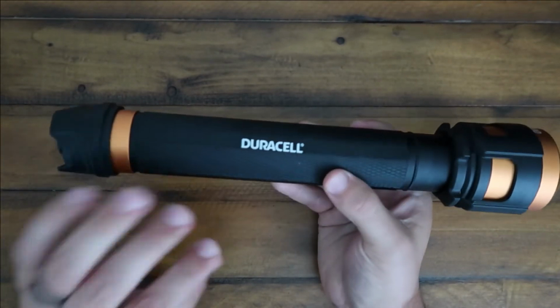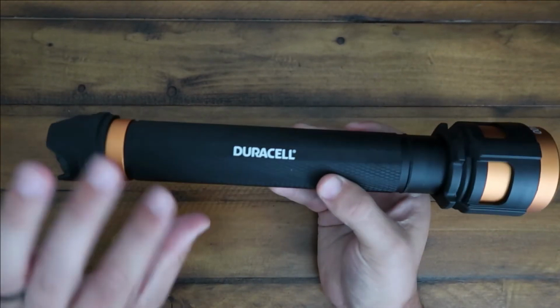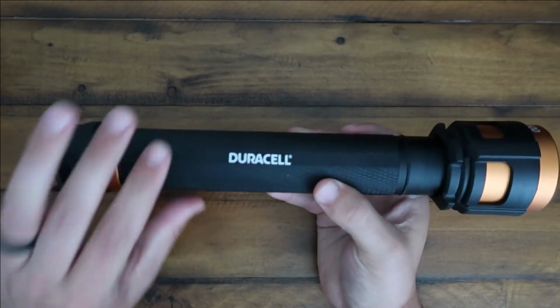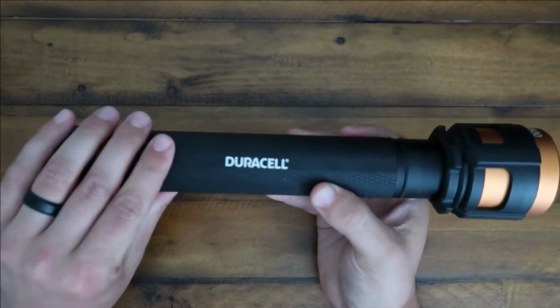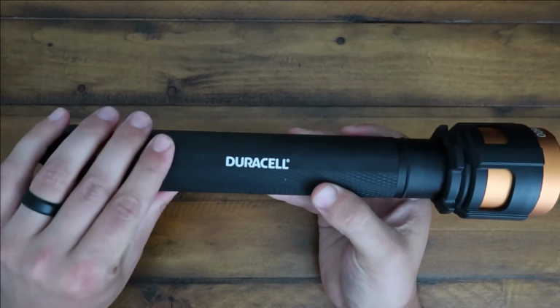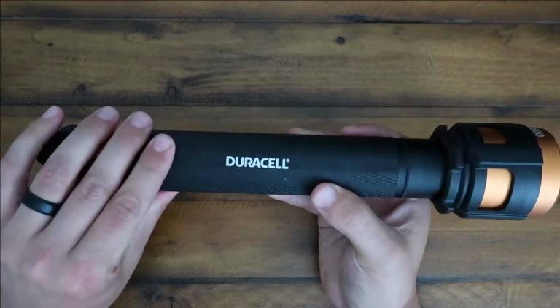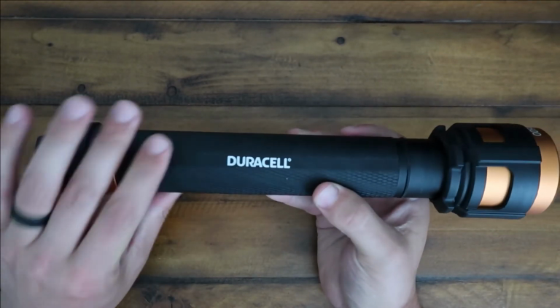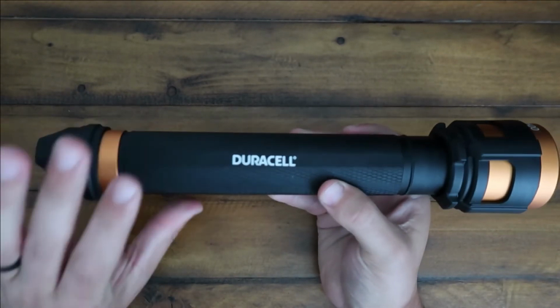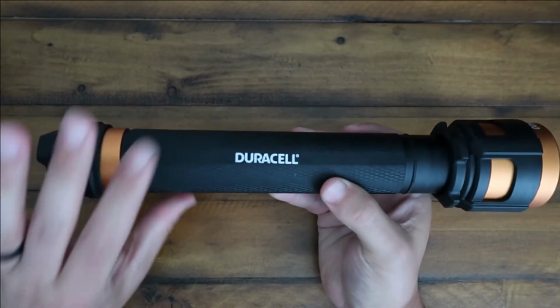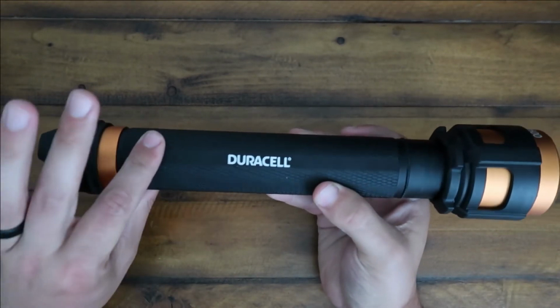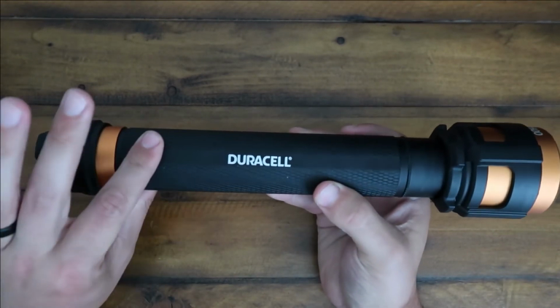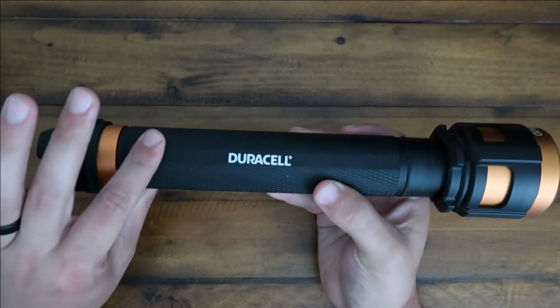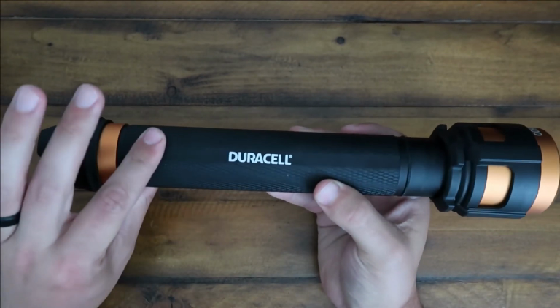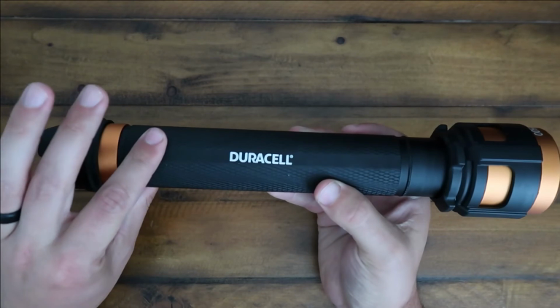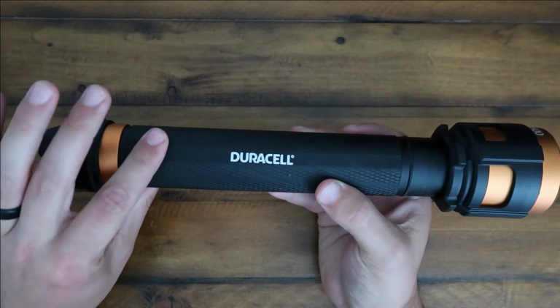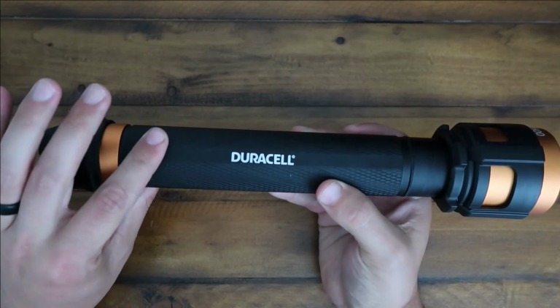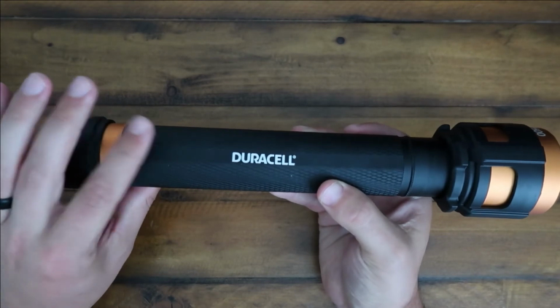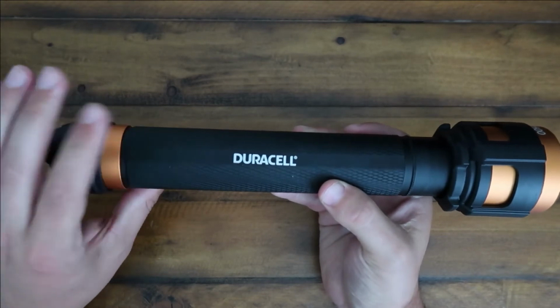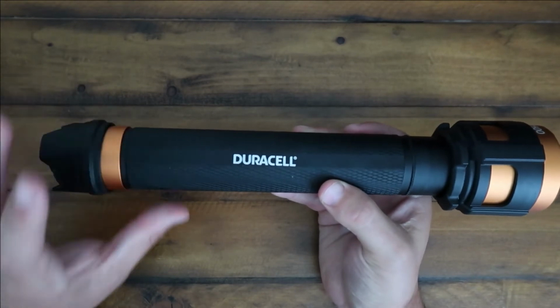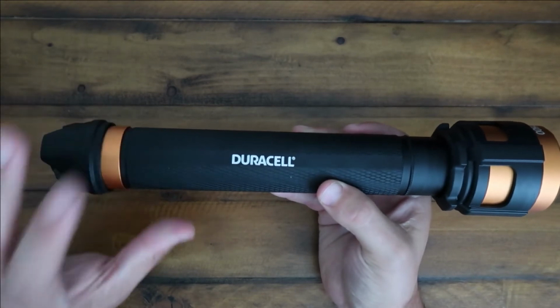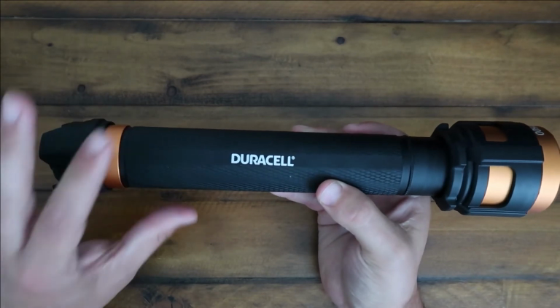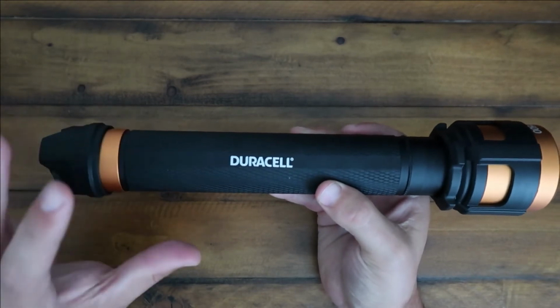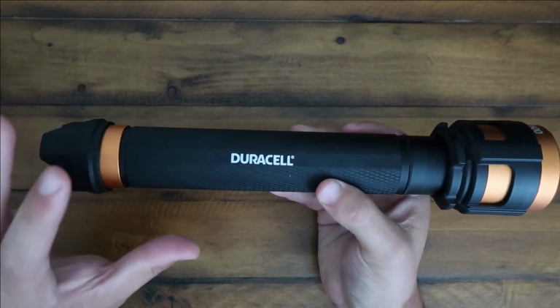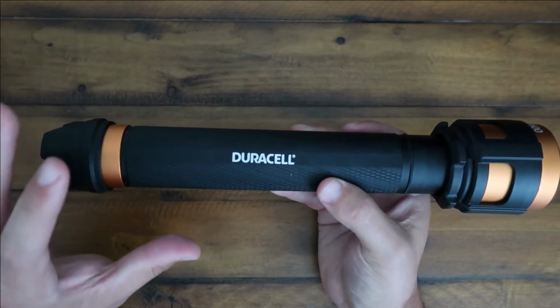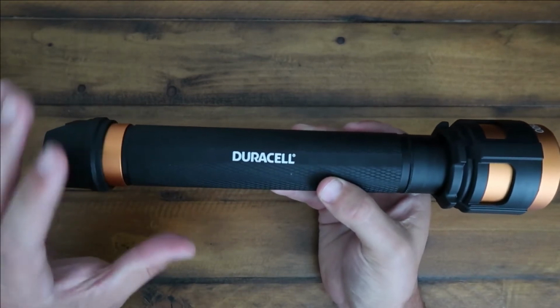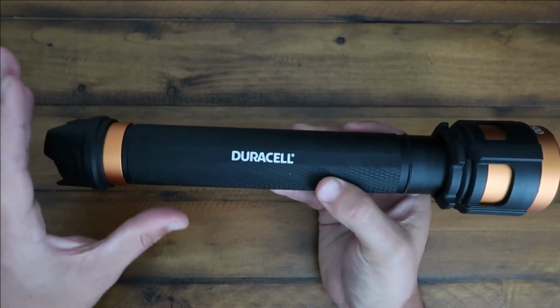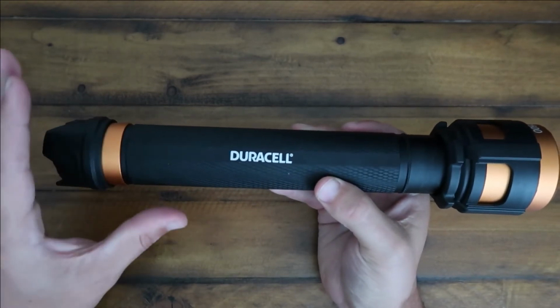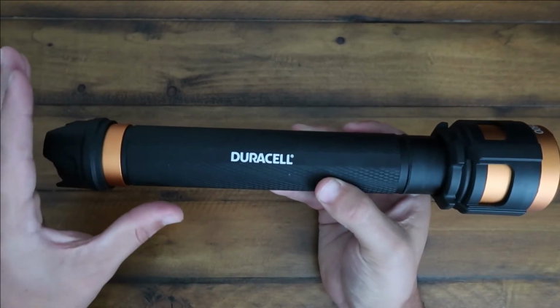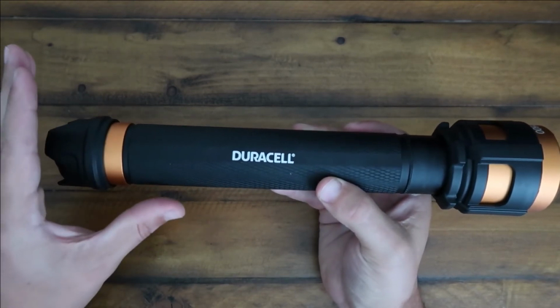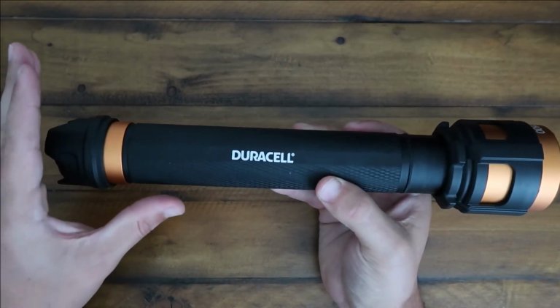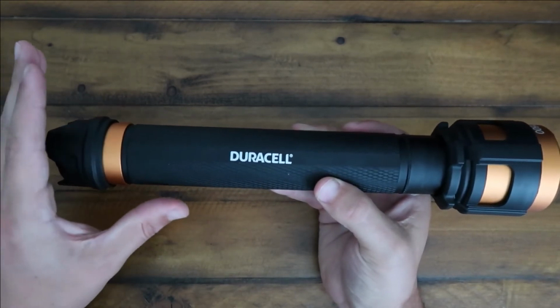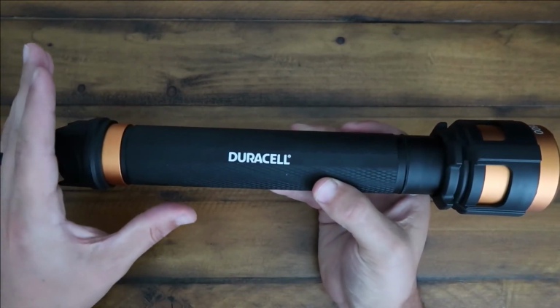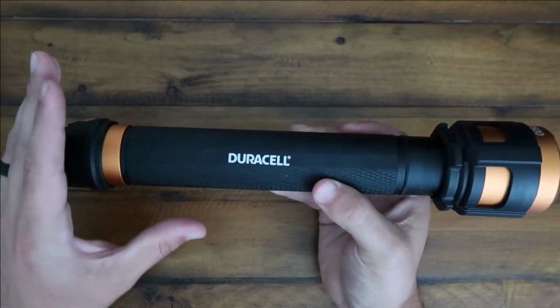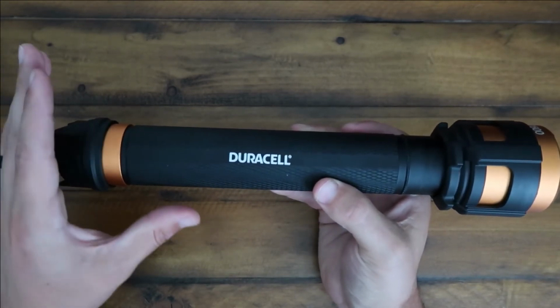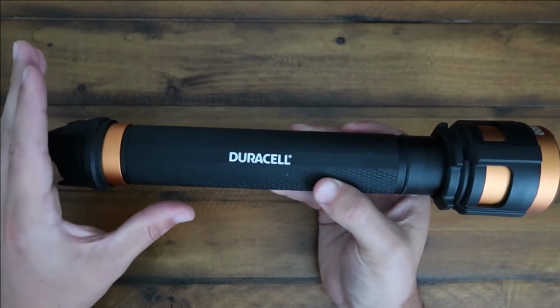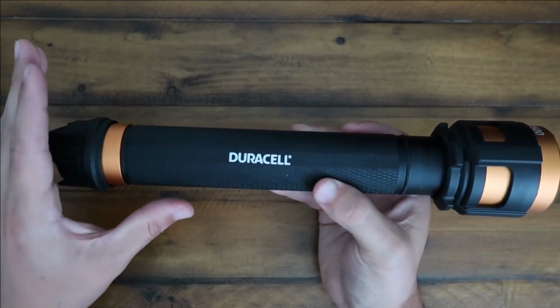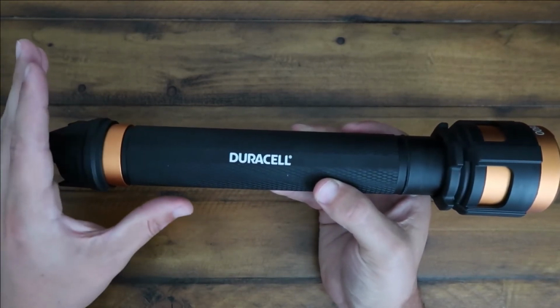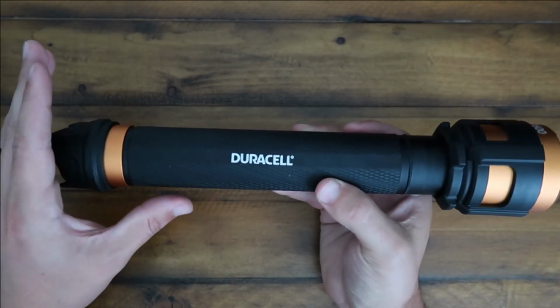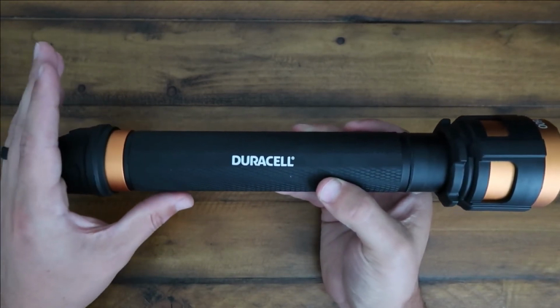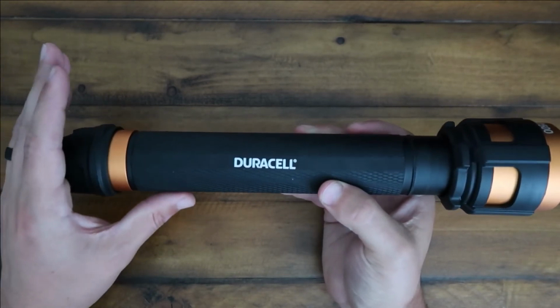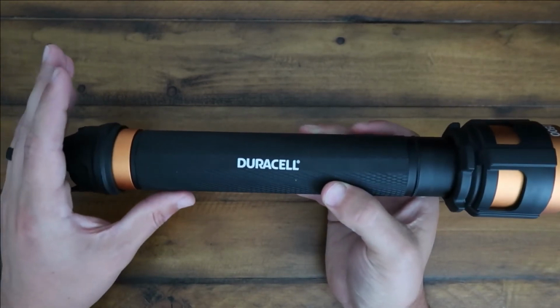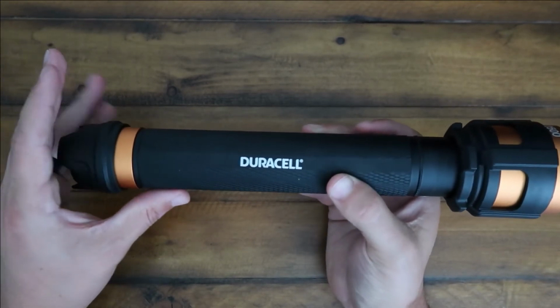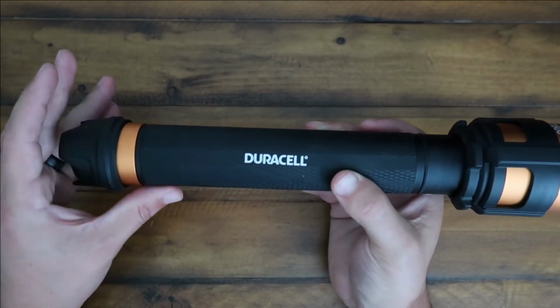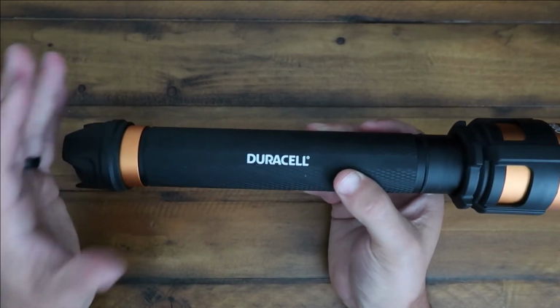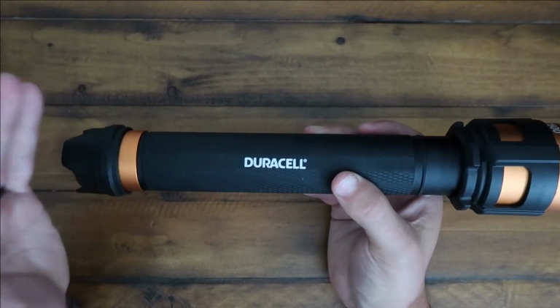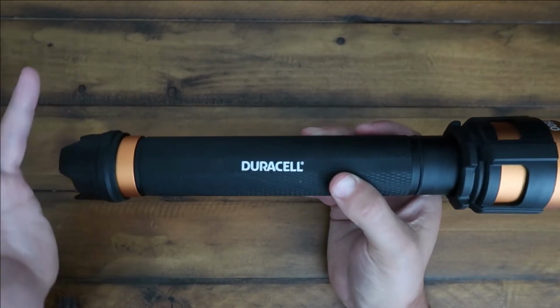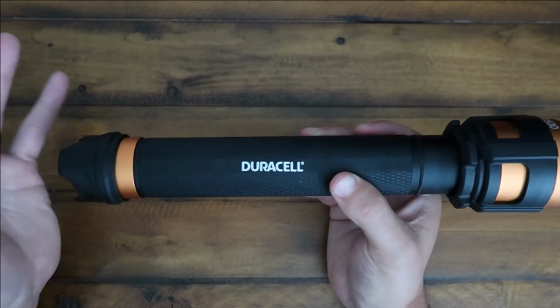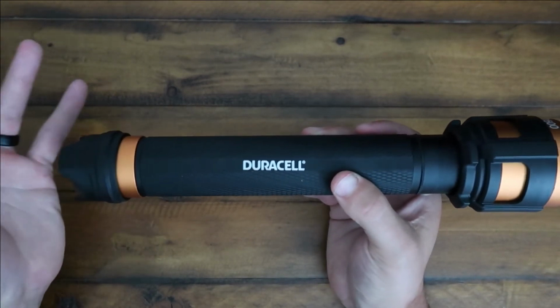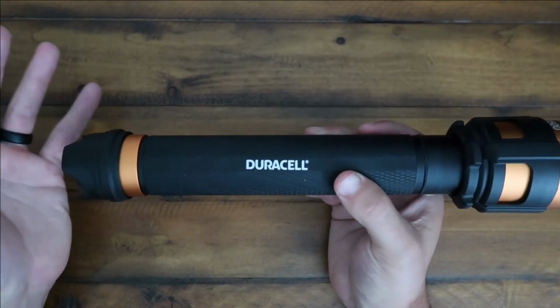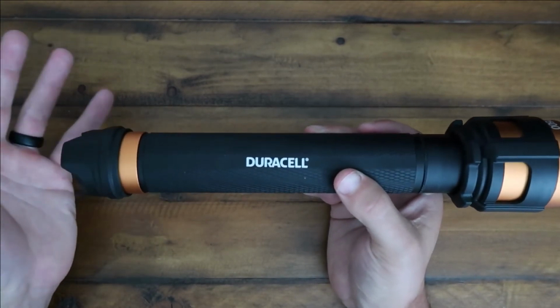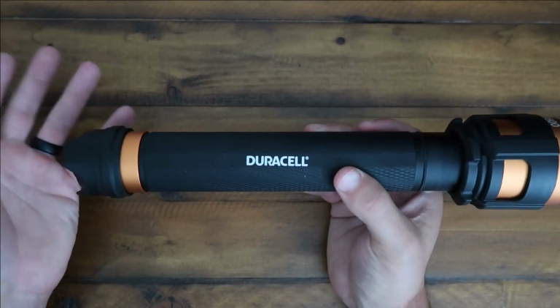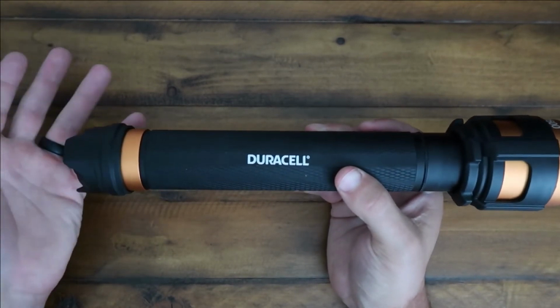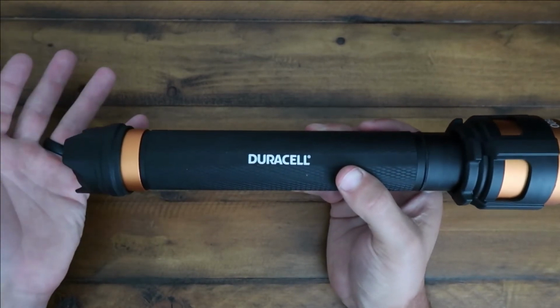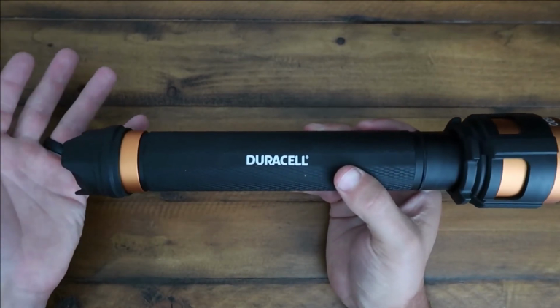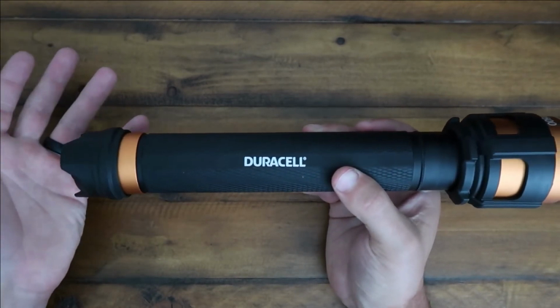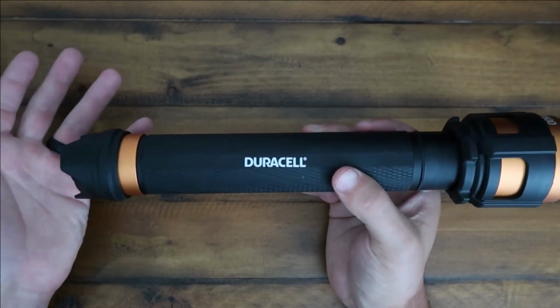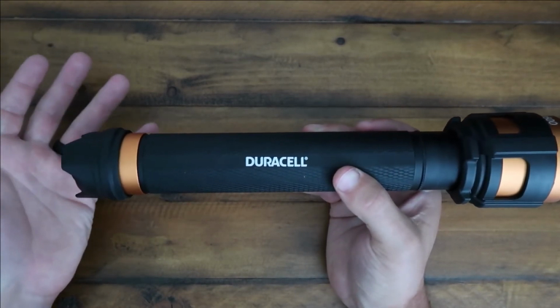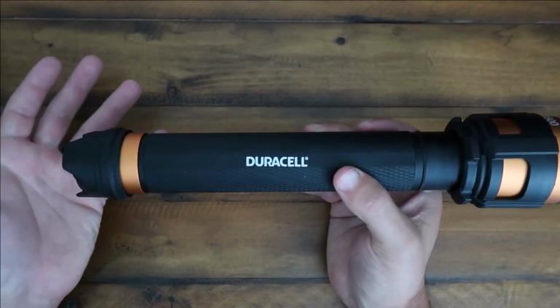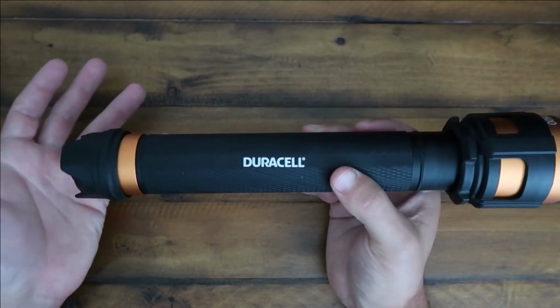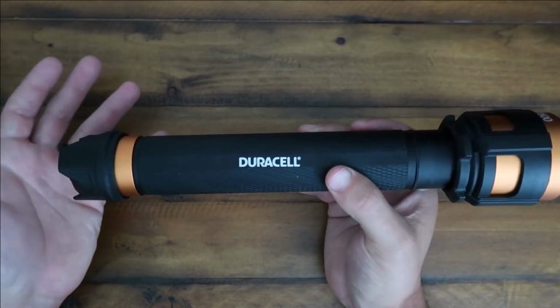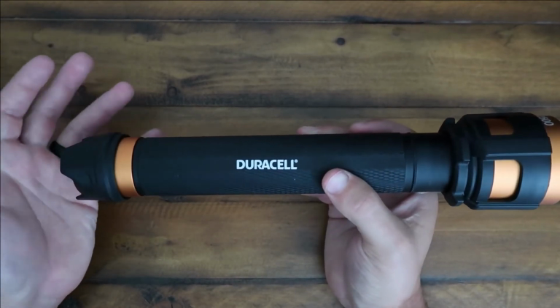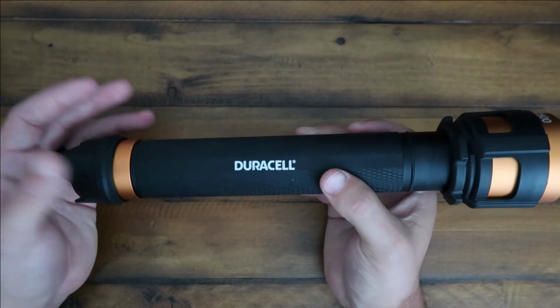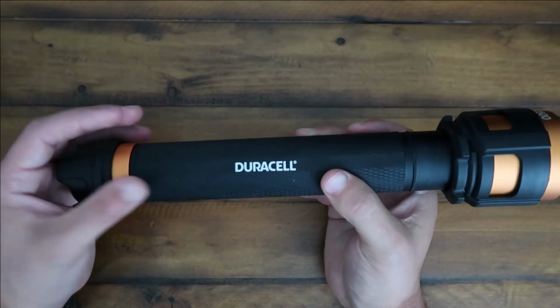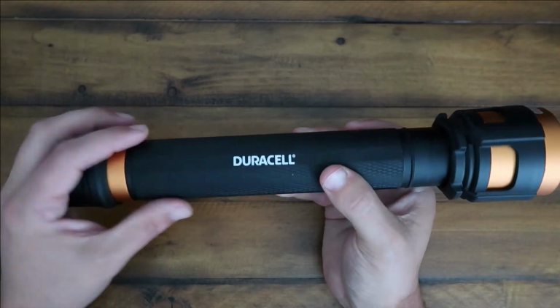It takes nine AA batteries, which are included when you purchase this on Amazon. Batteries included — that's insane.